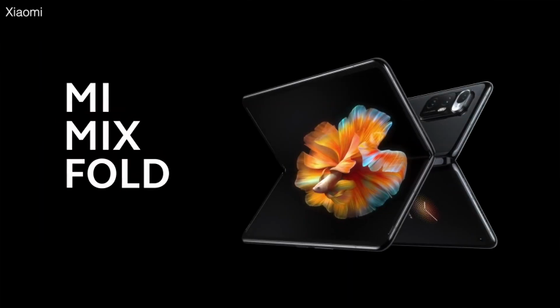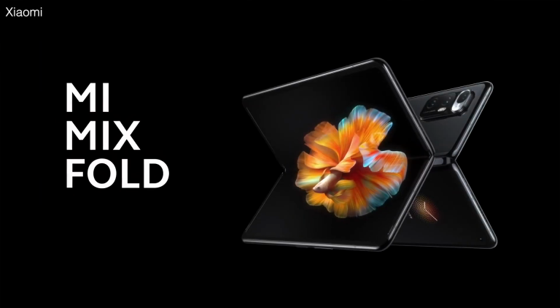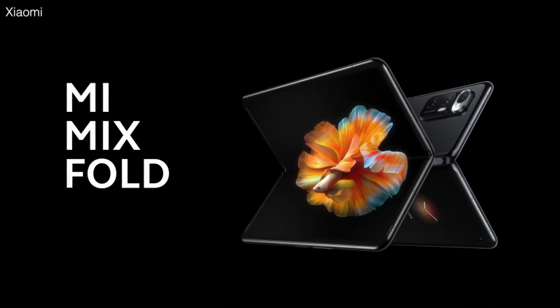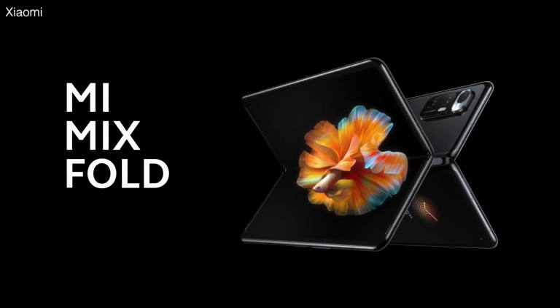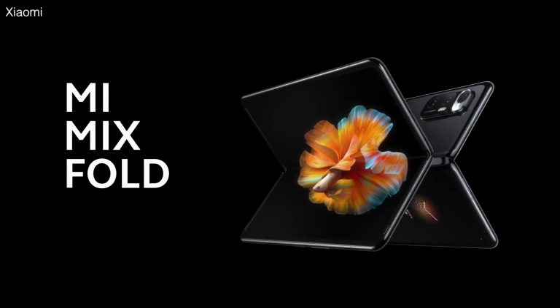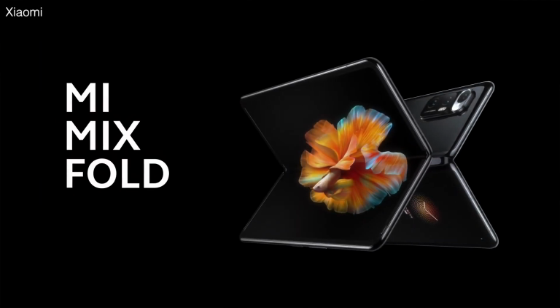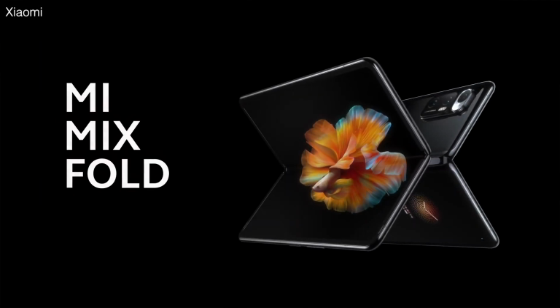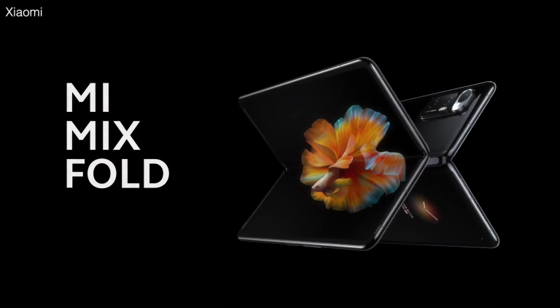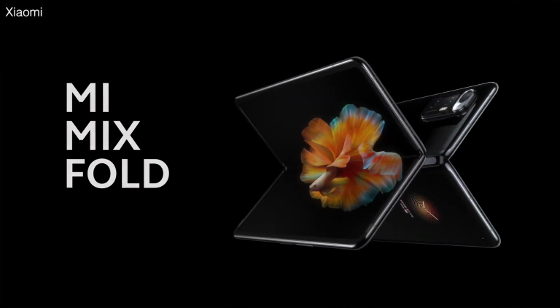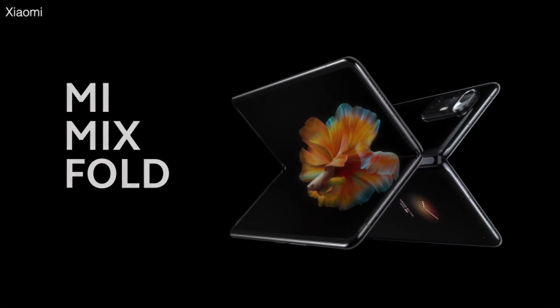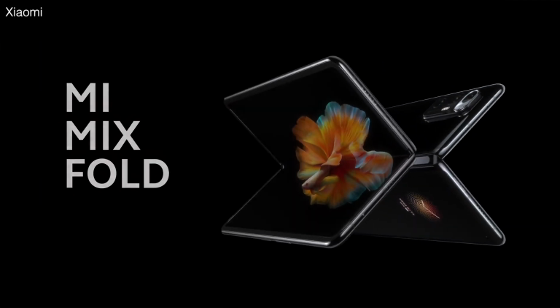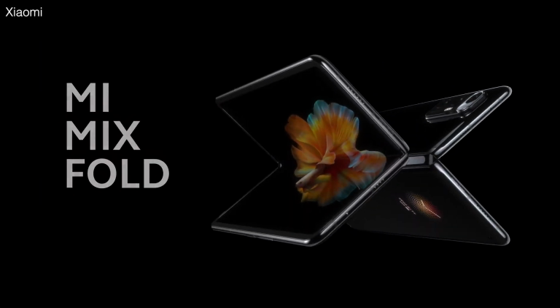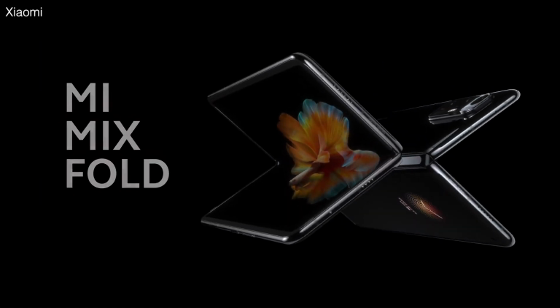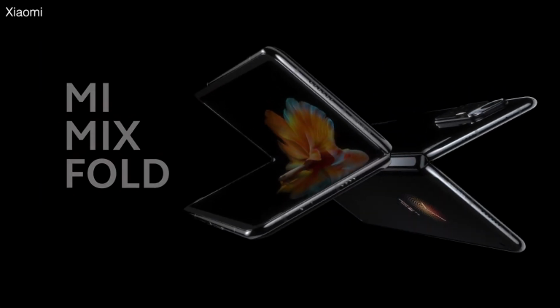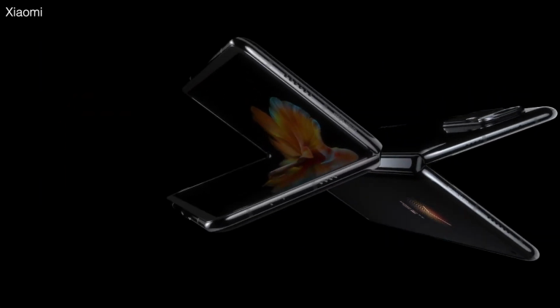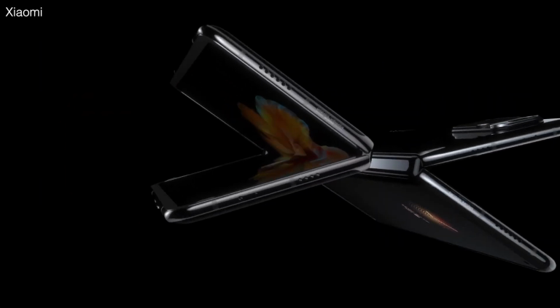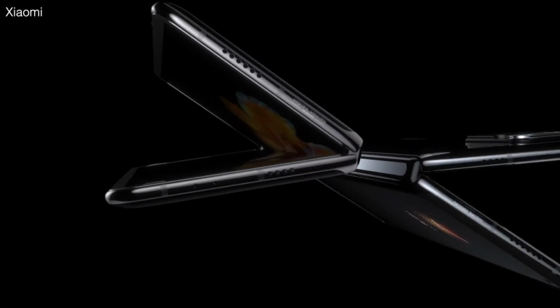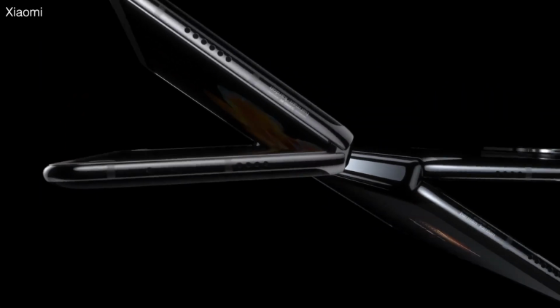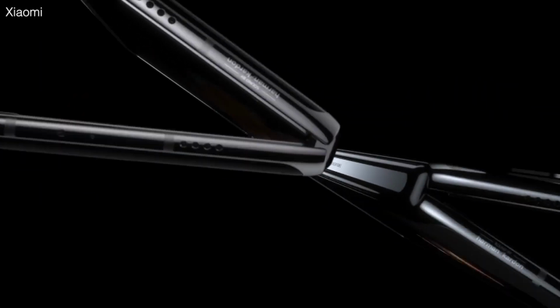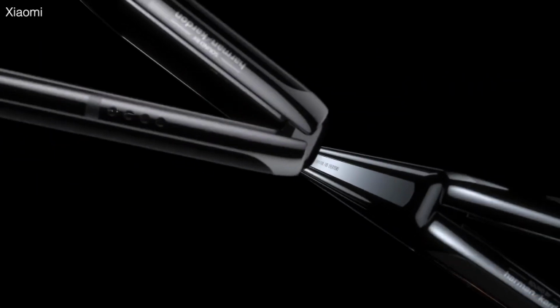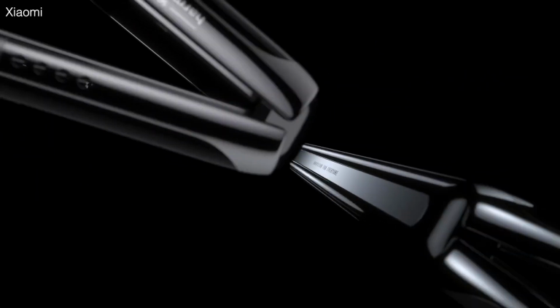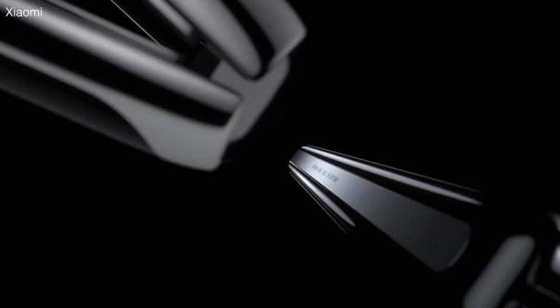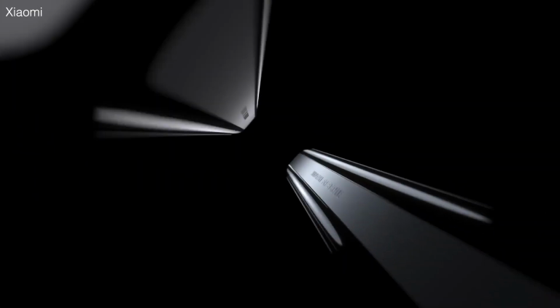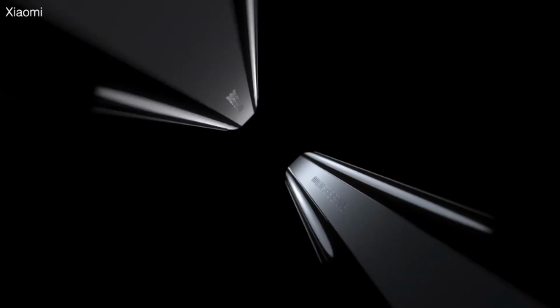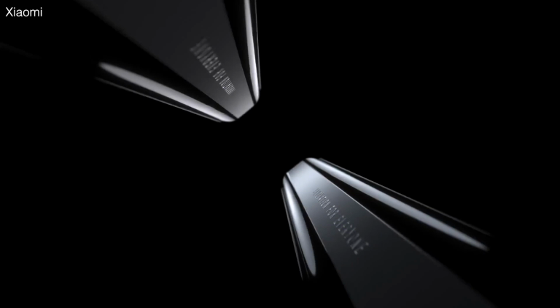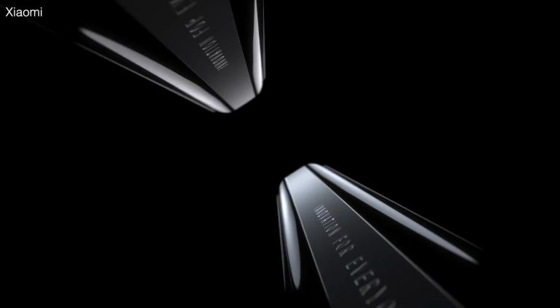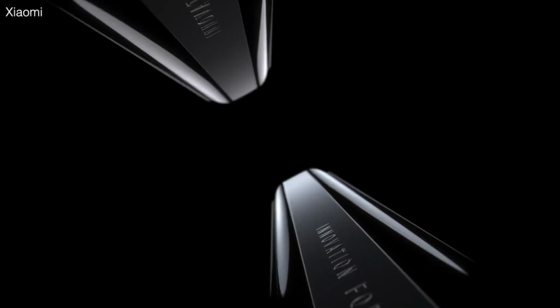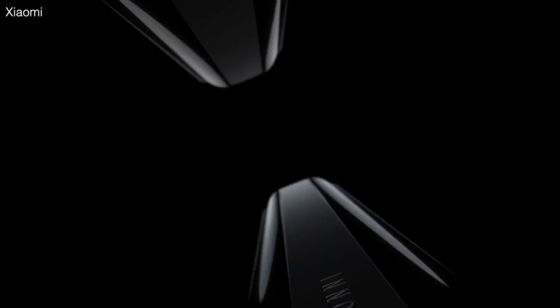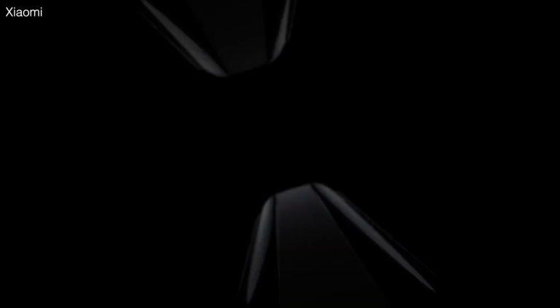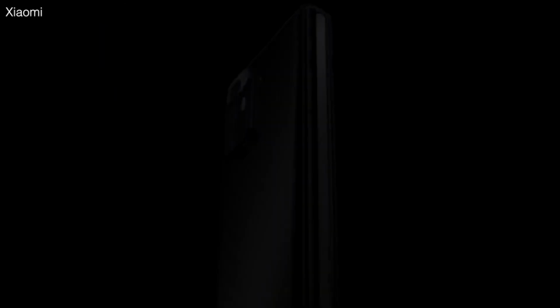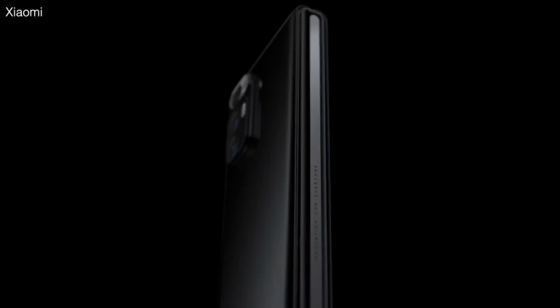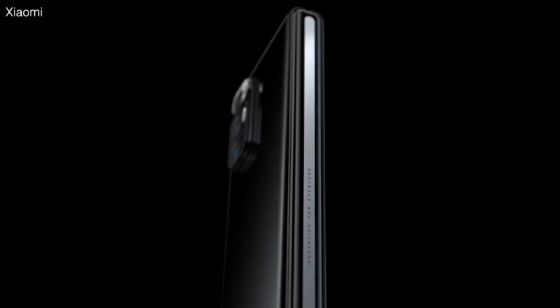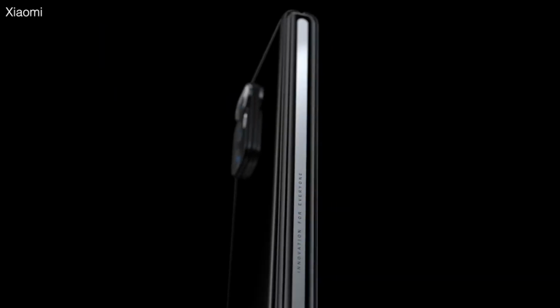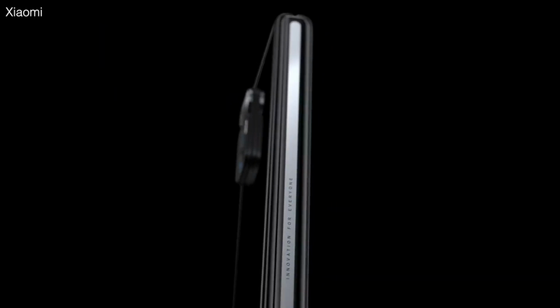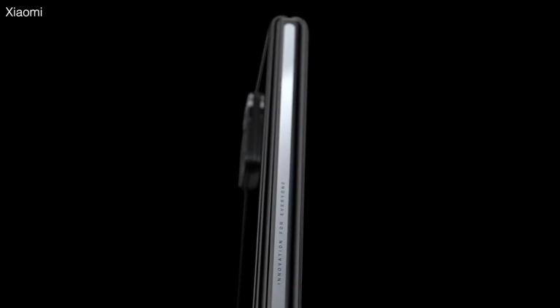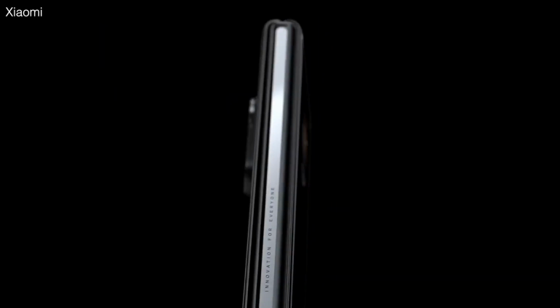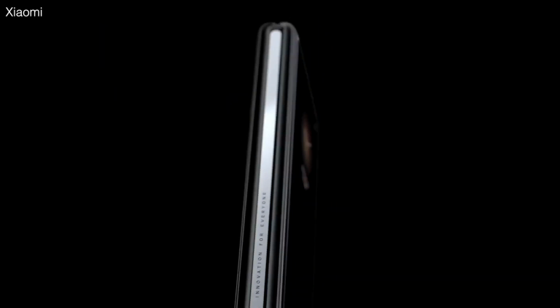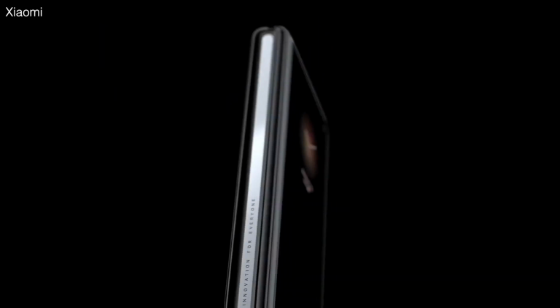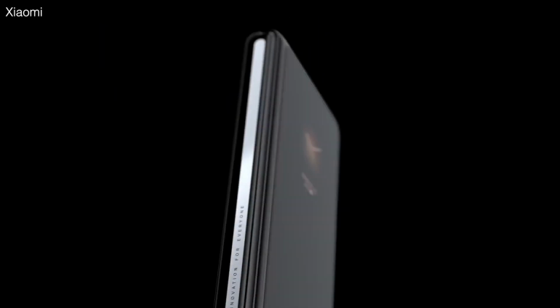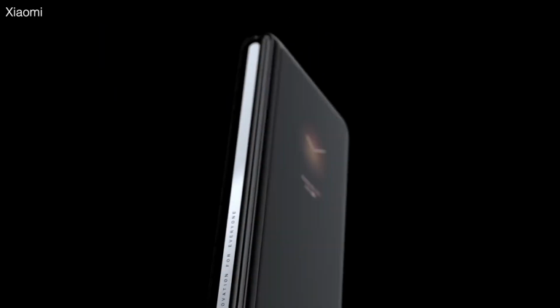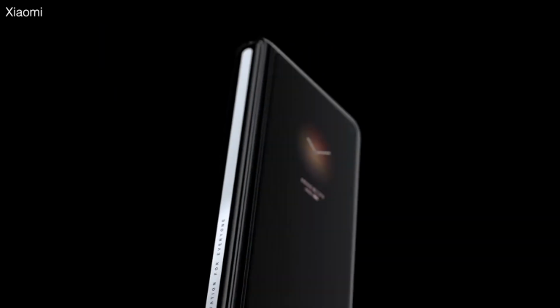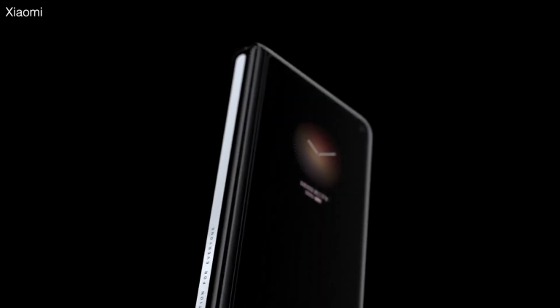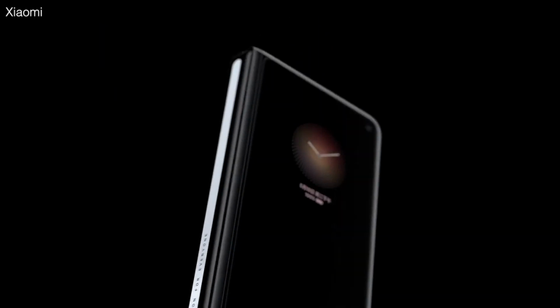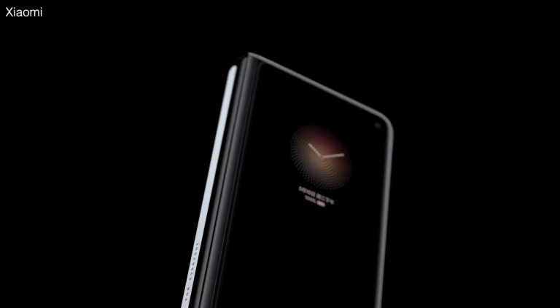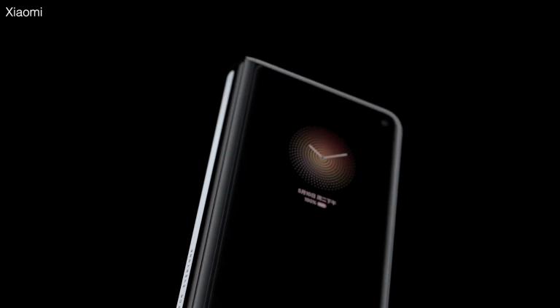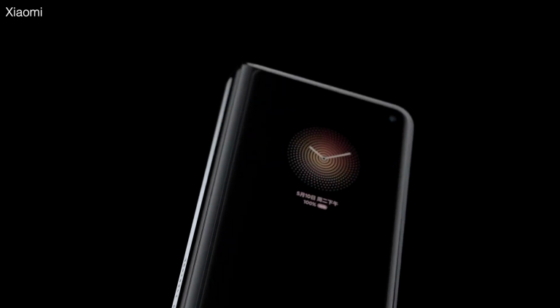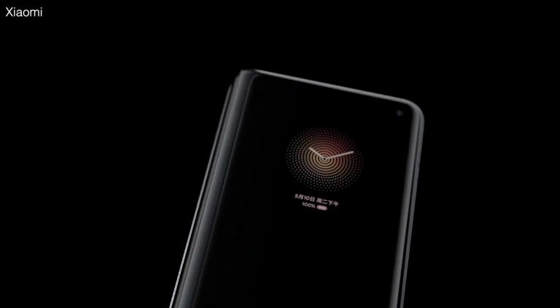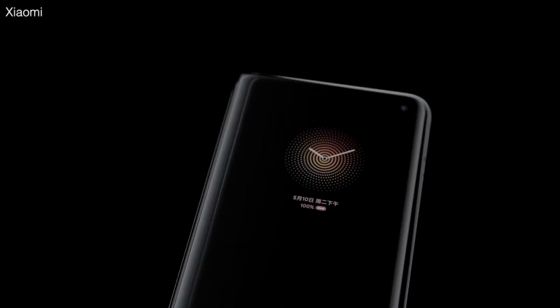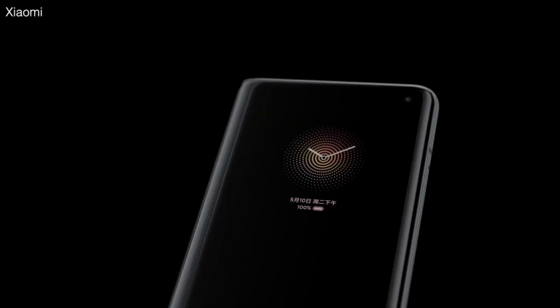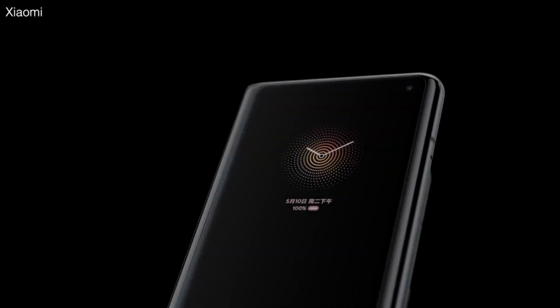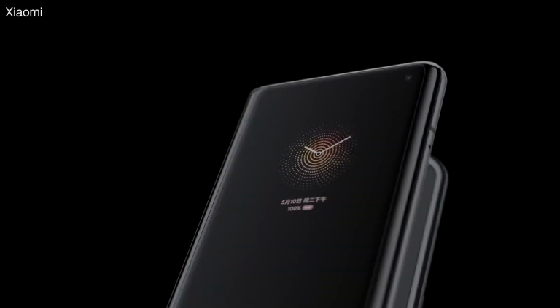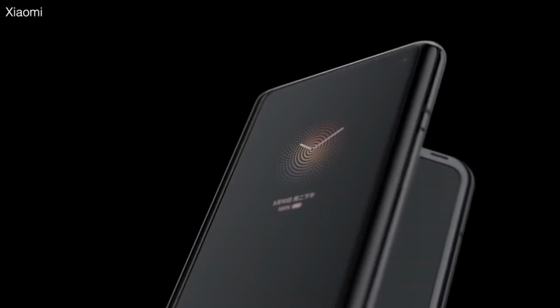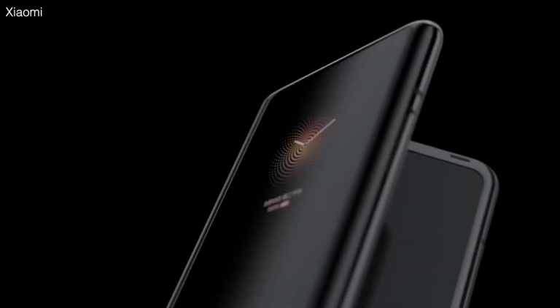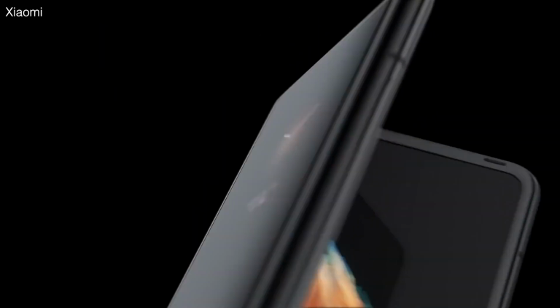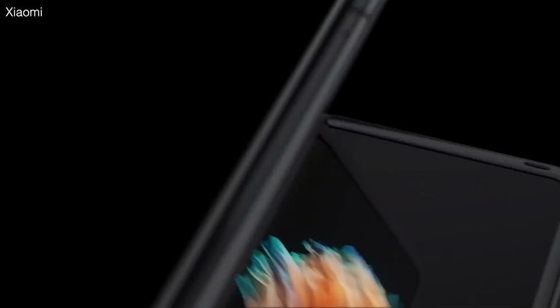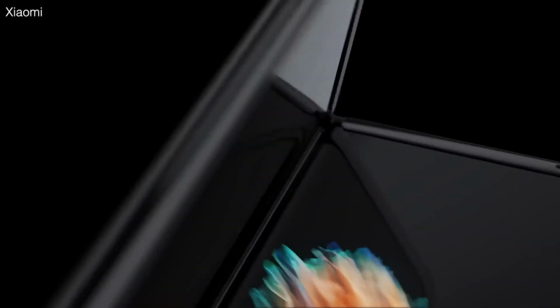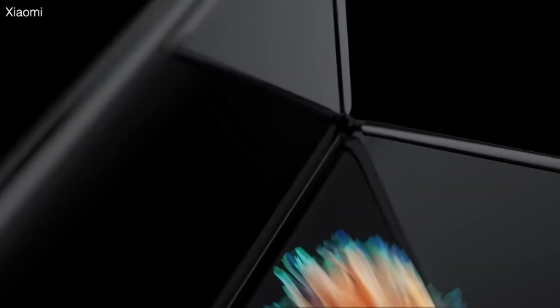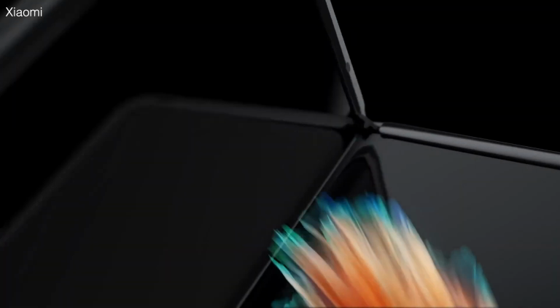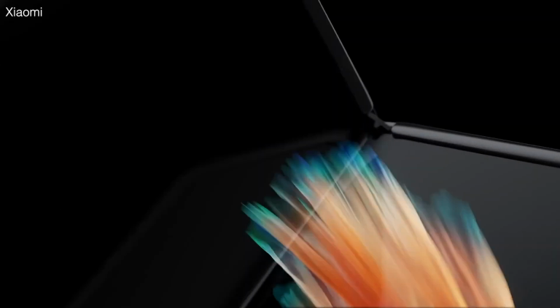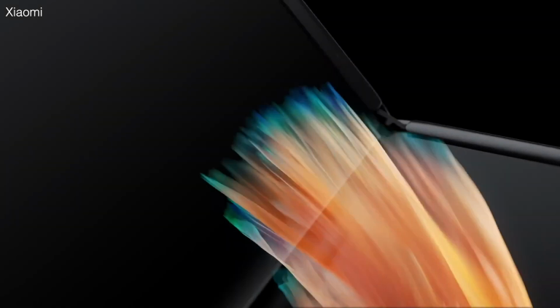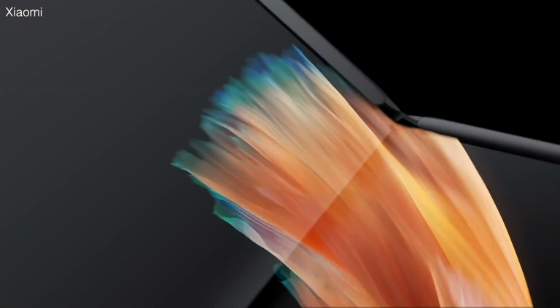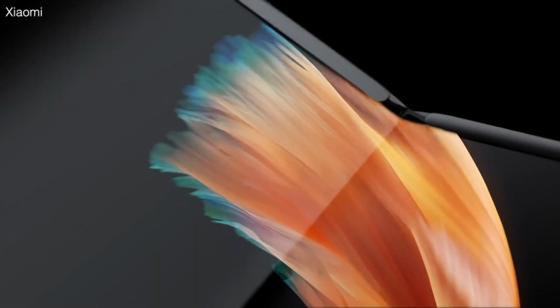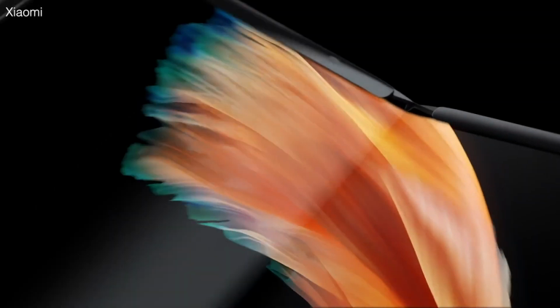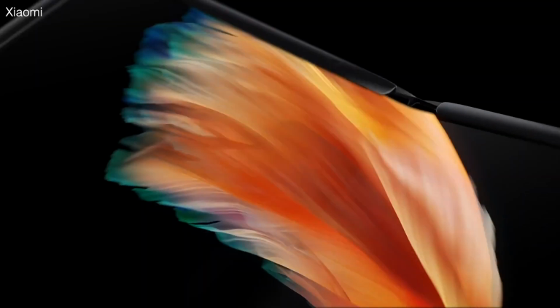The Mi Mix Fold is also rocking the biggest battery on a phone — 5,070 milliamp hours. But let's talk about some weird decisions.